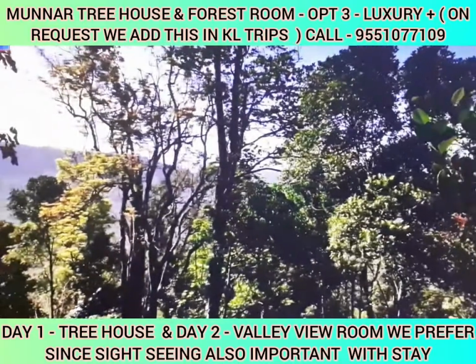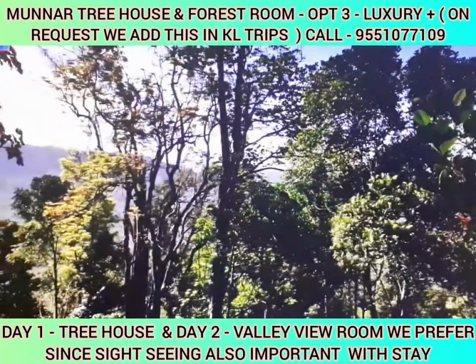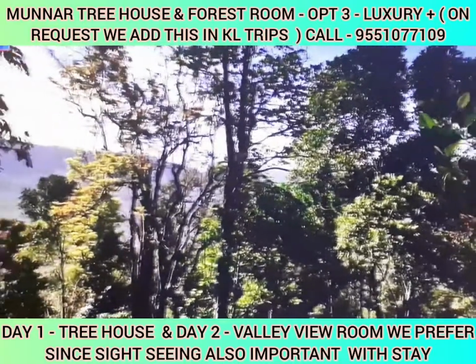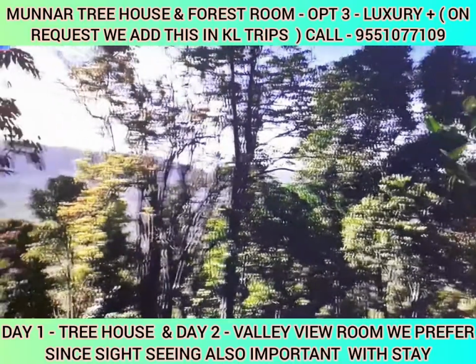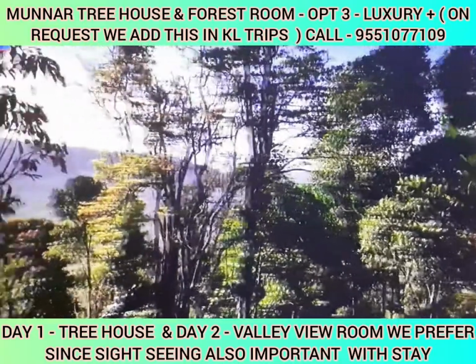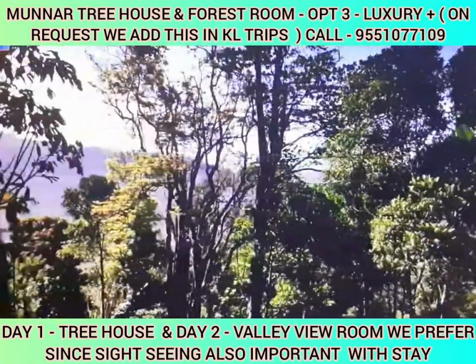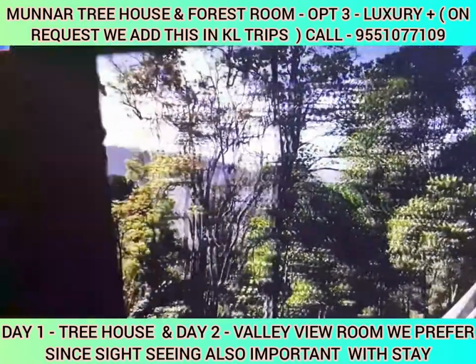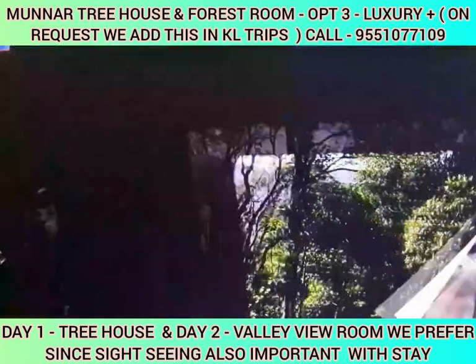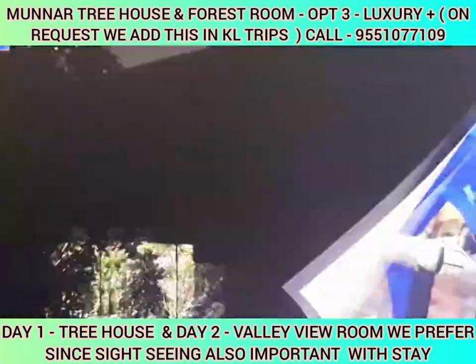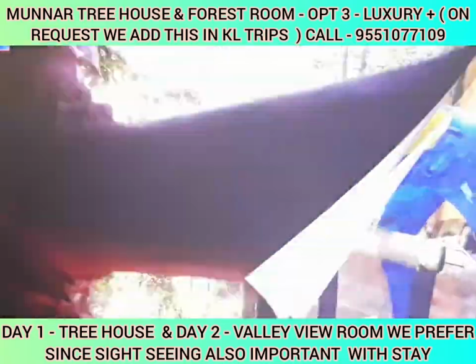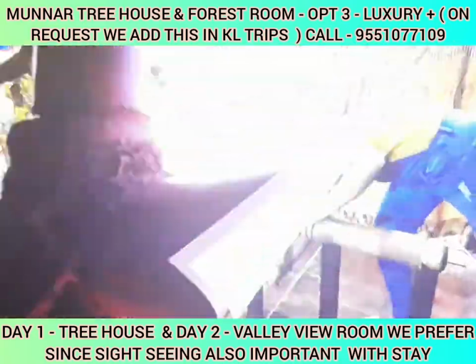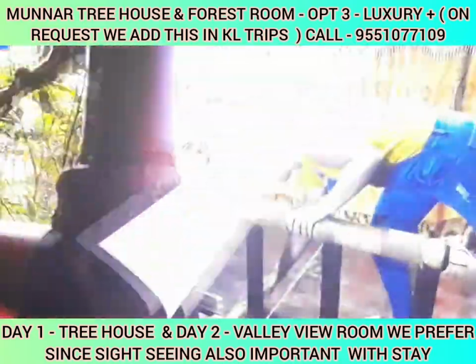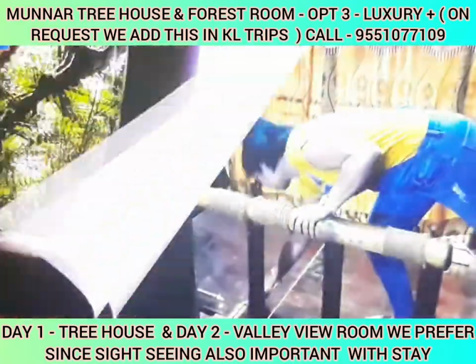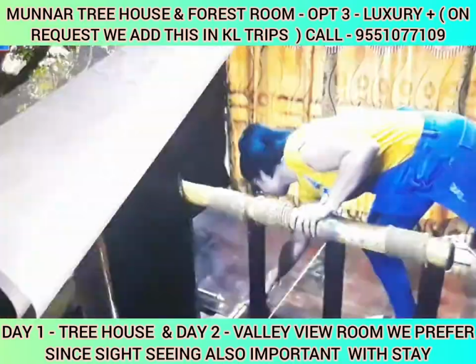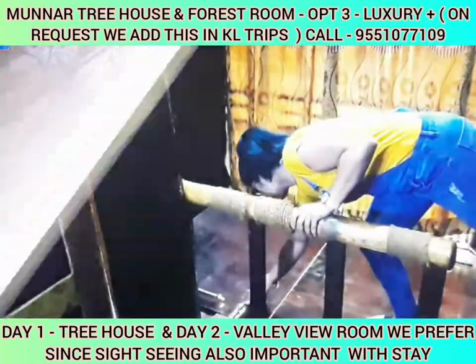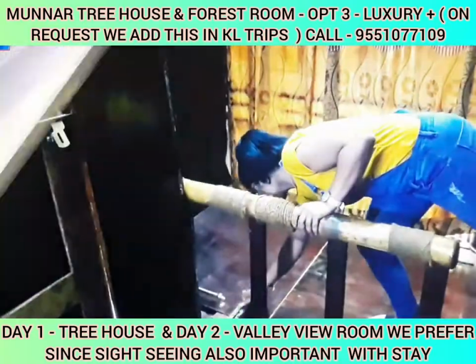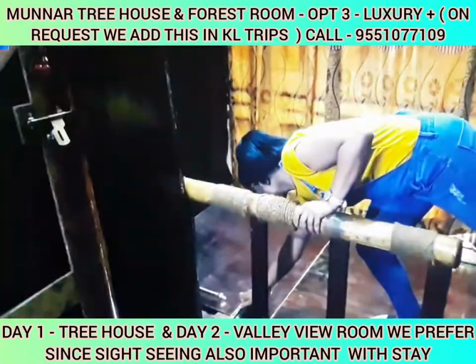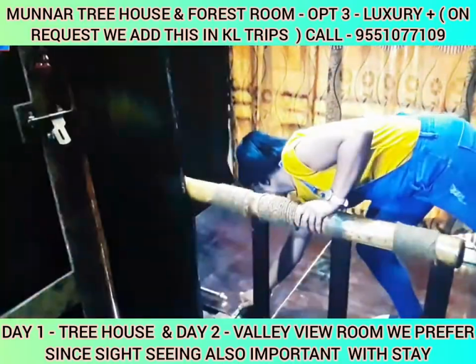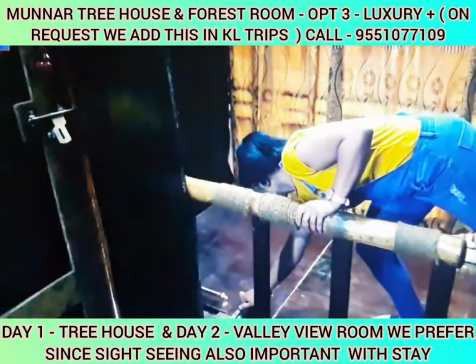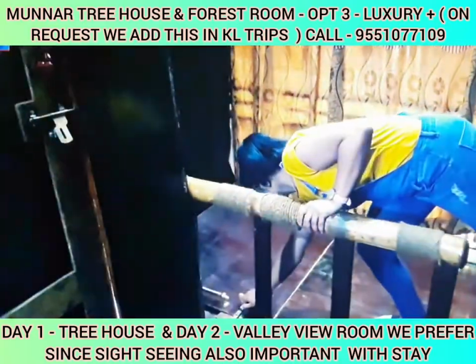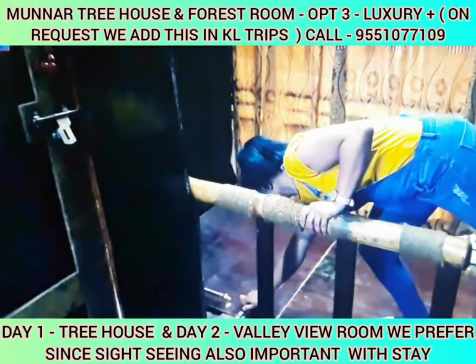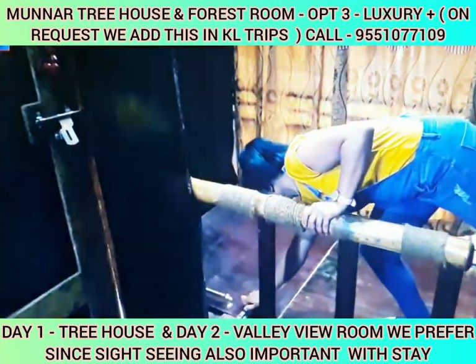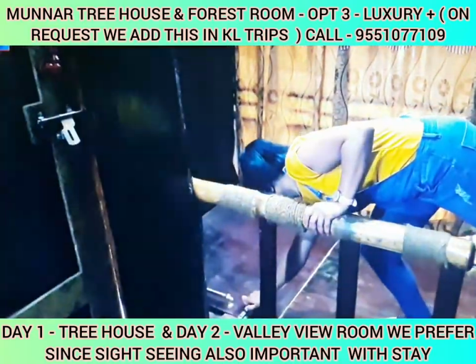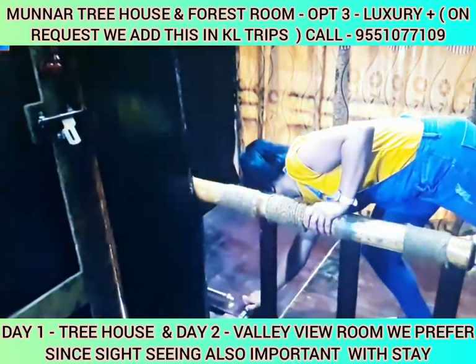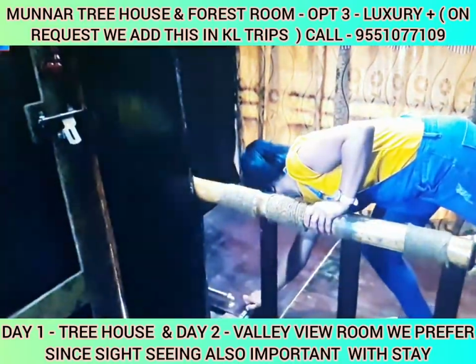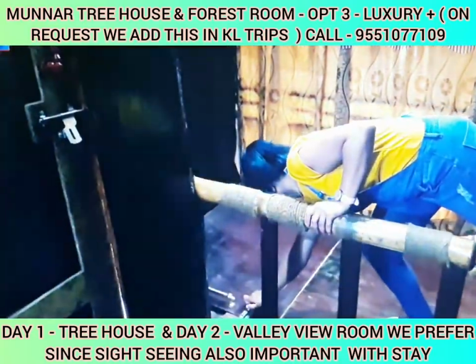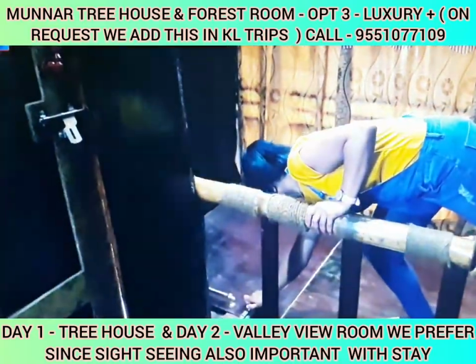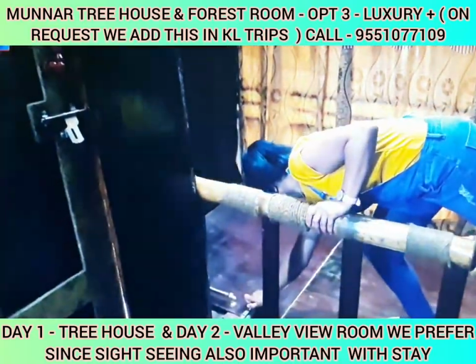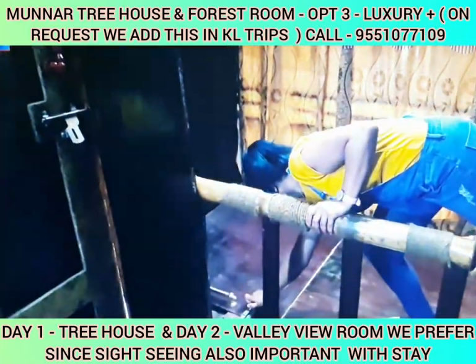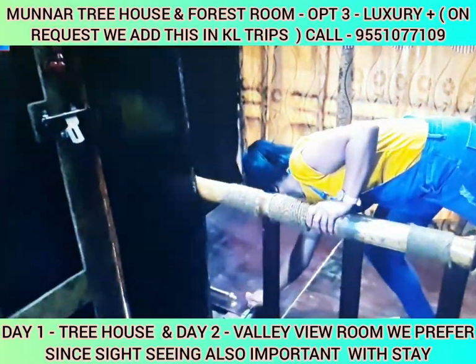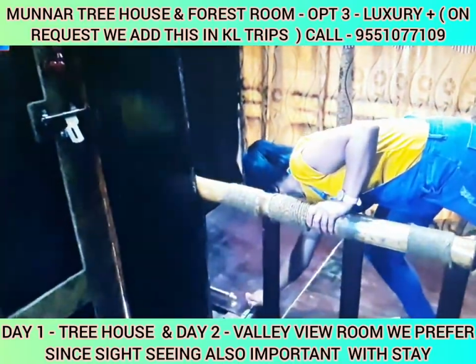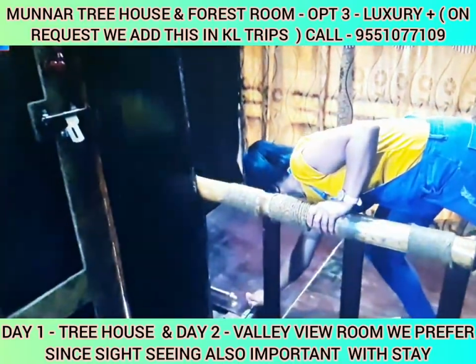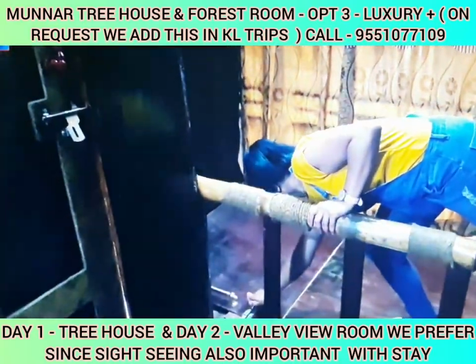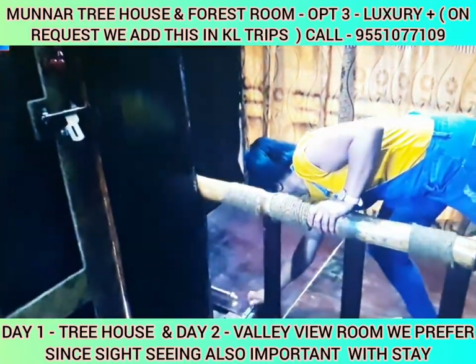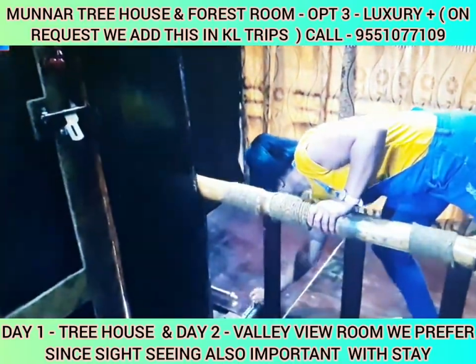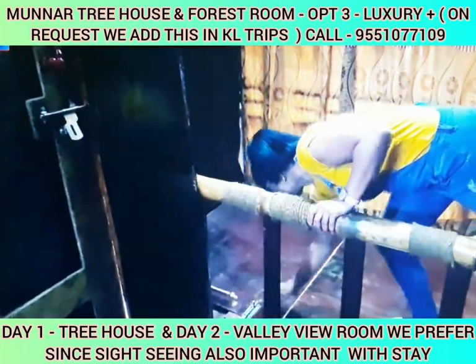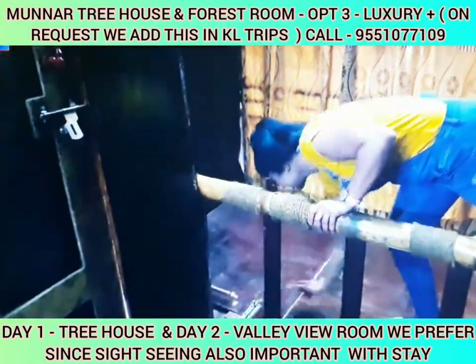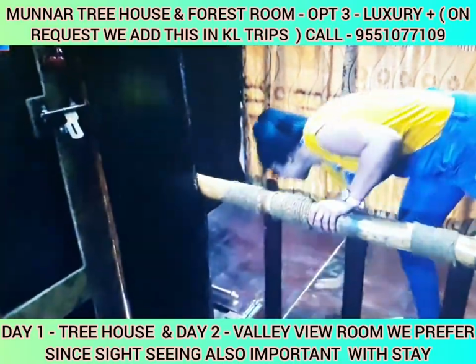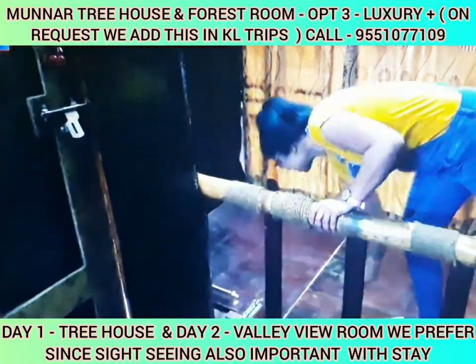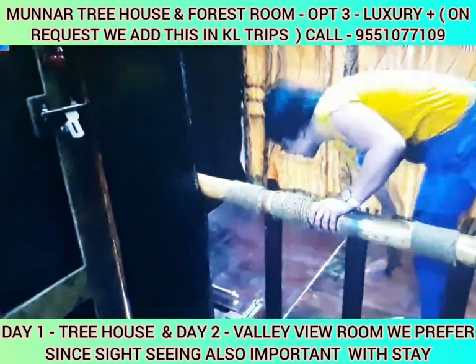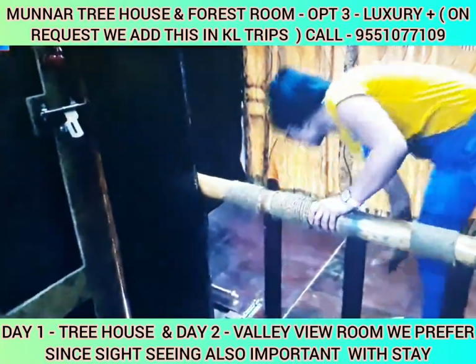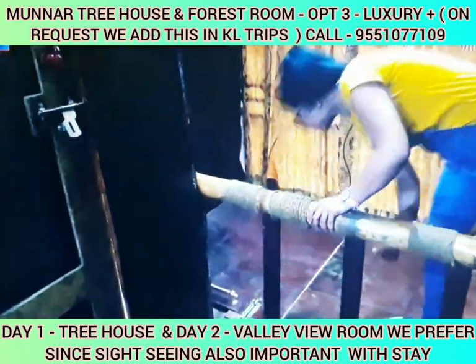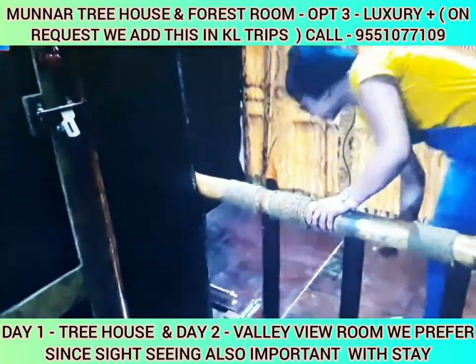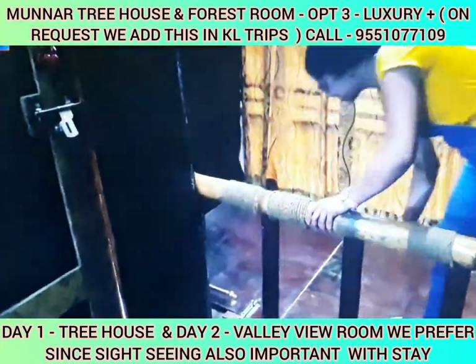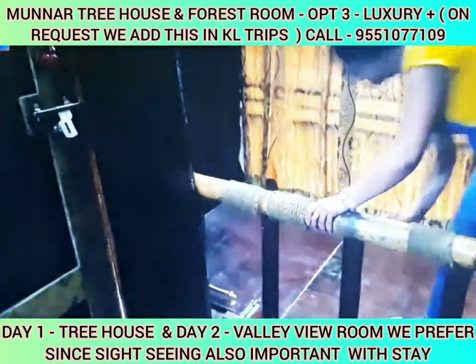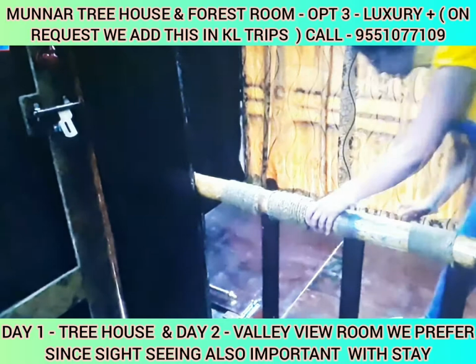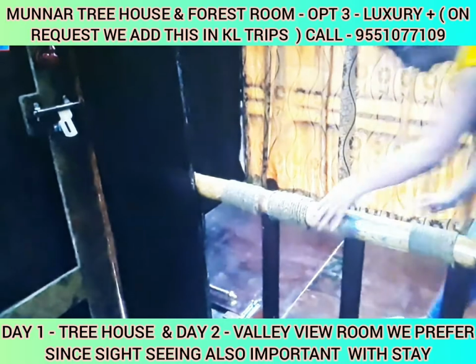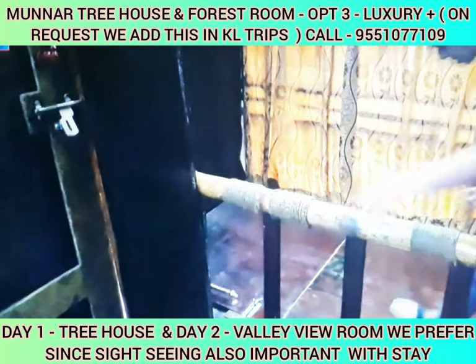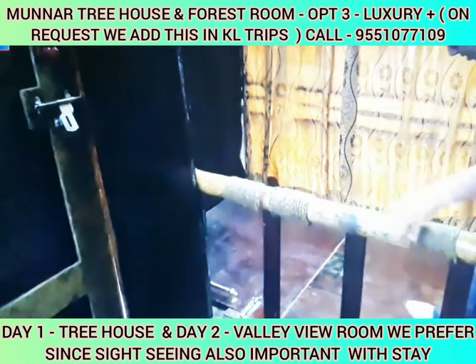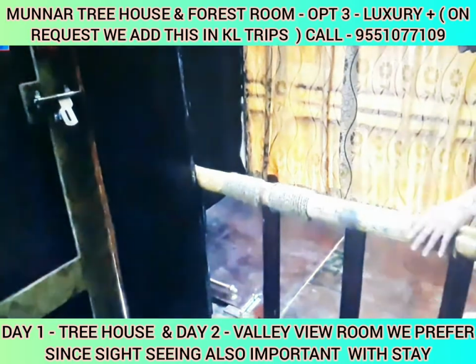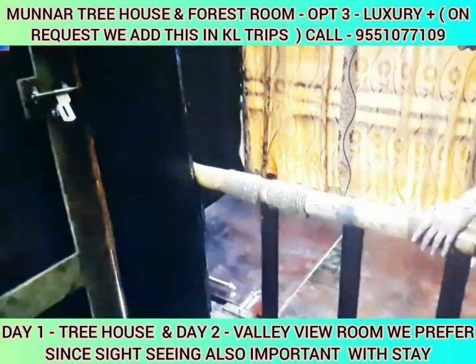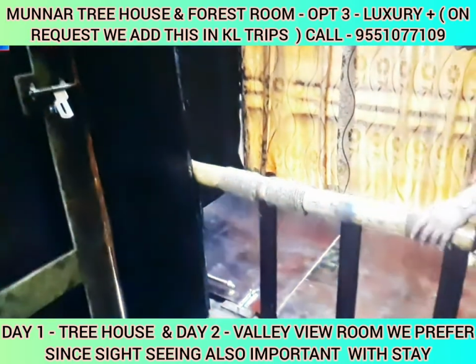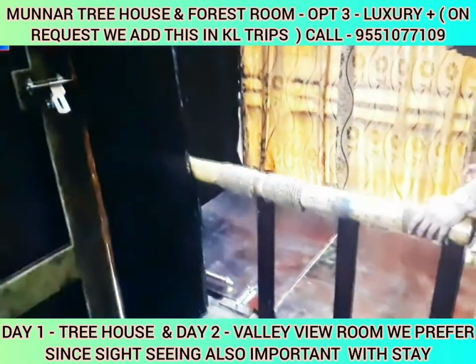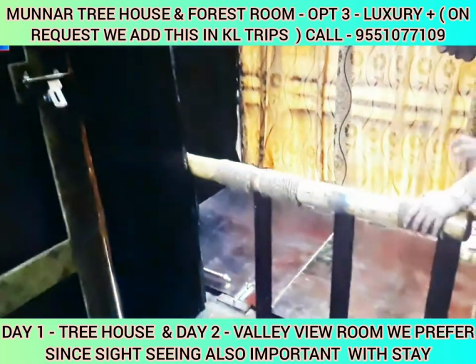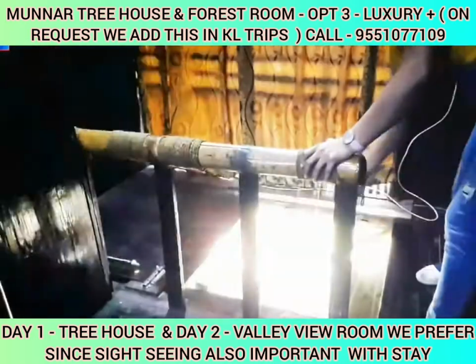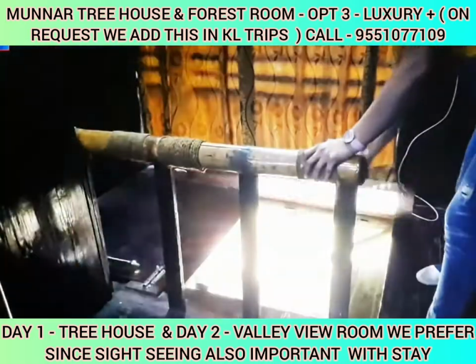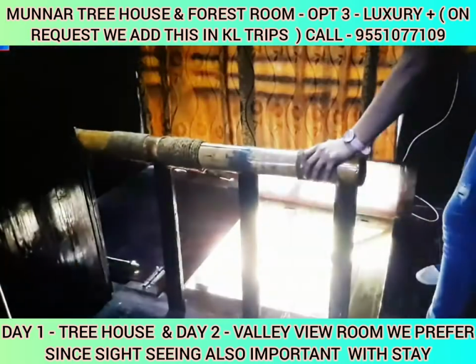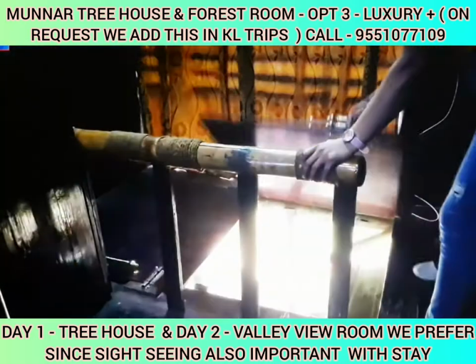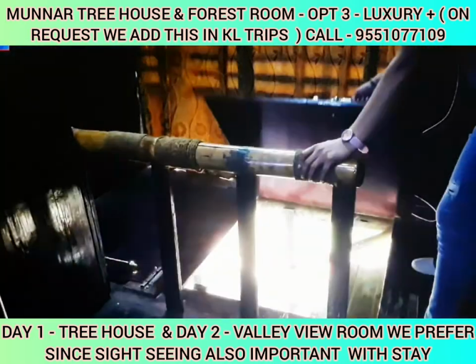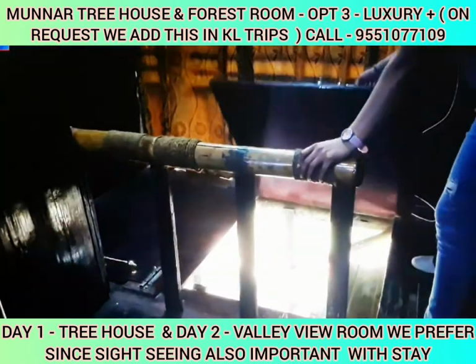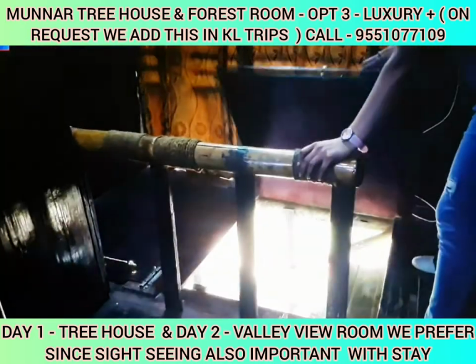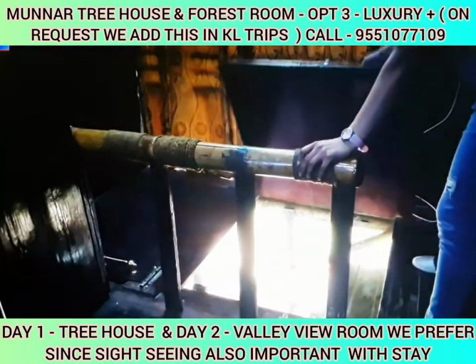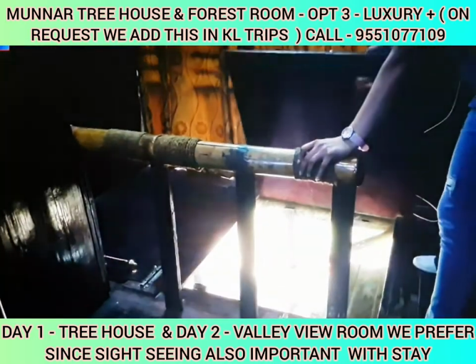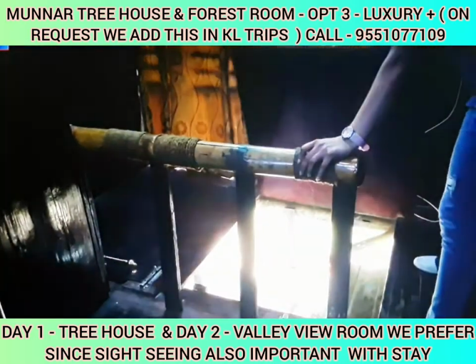If we go to this treehouse, we will do a one night or two nights stay. If we do this package, we will choose between a wooden treehouse or a metal treehouse.